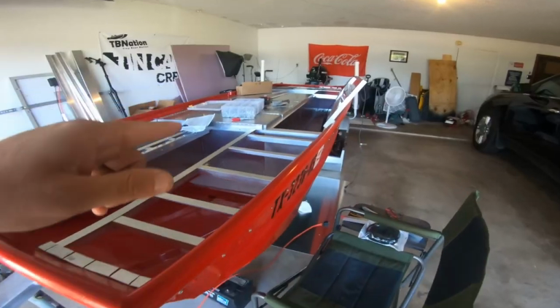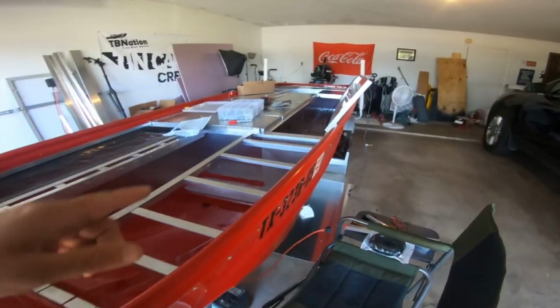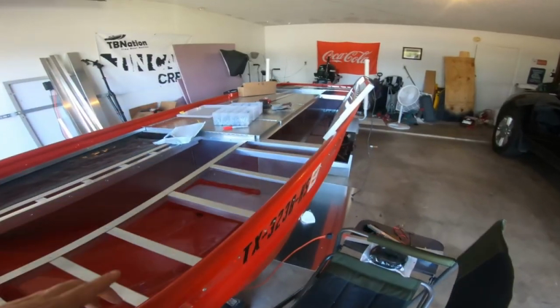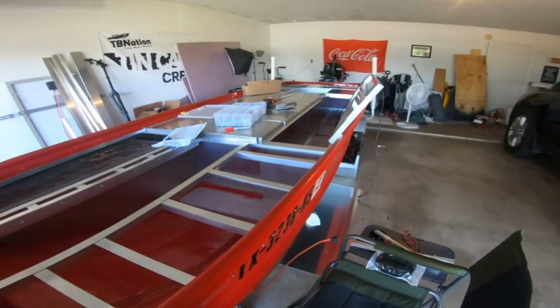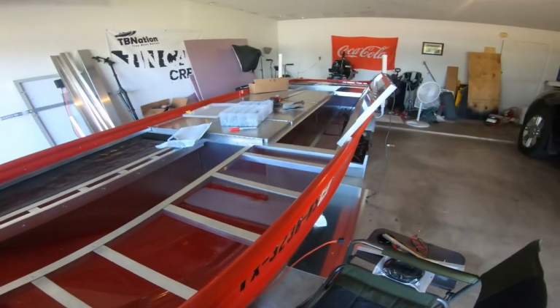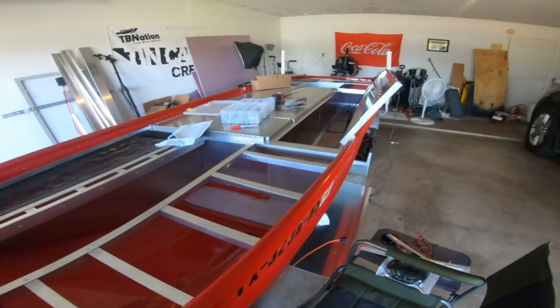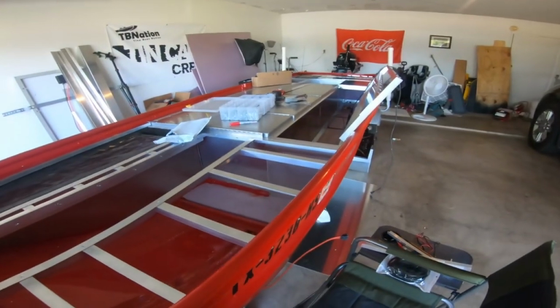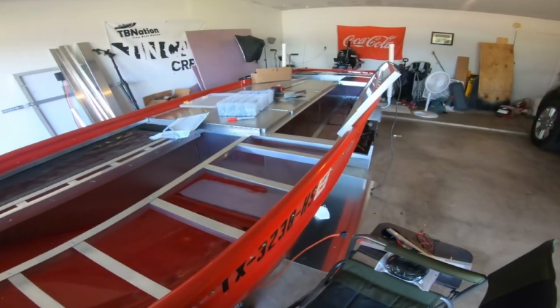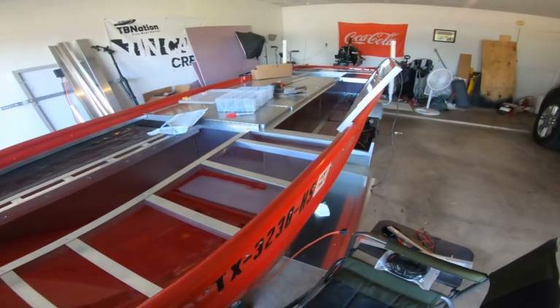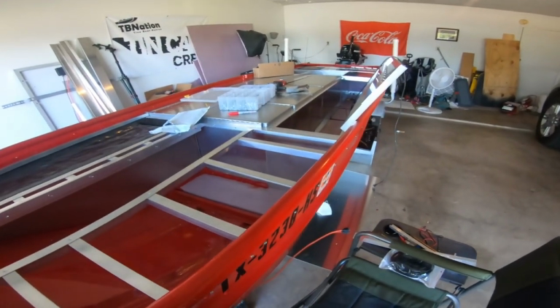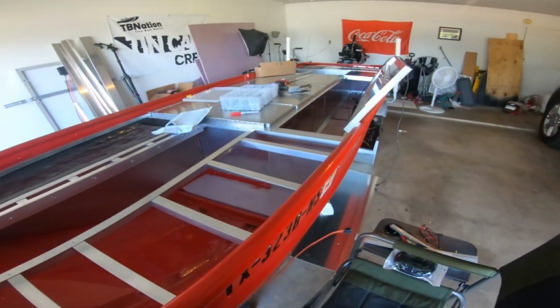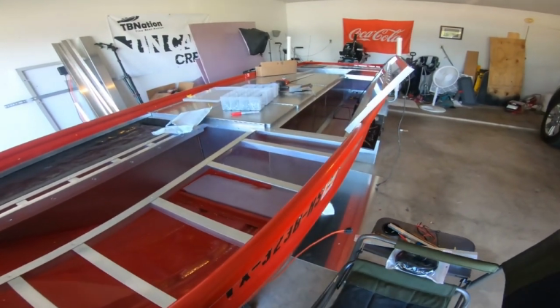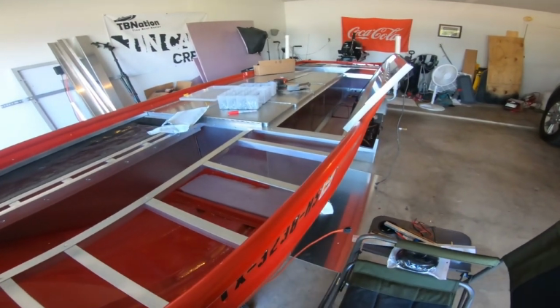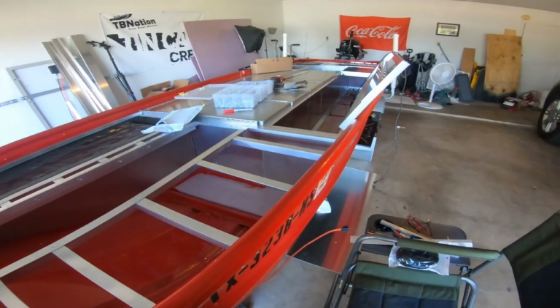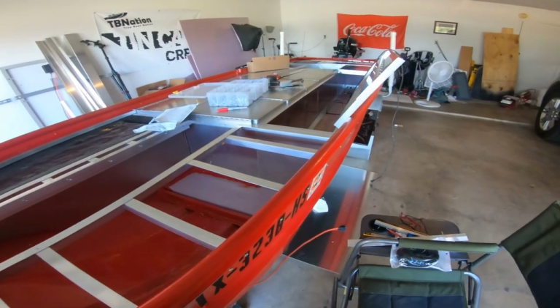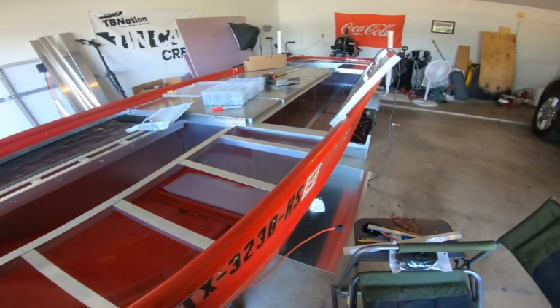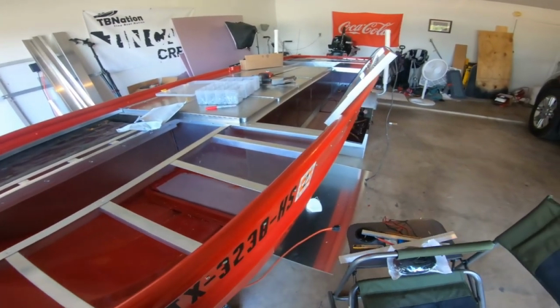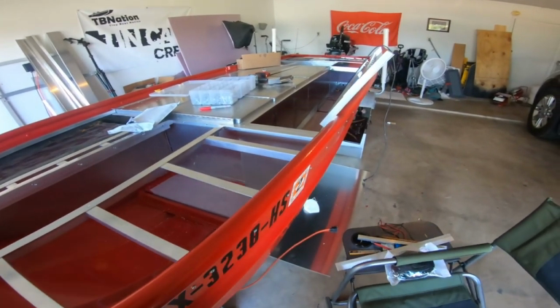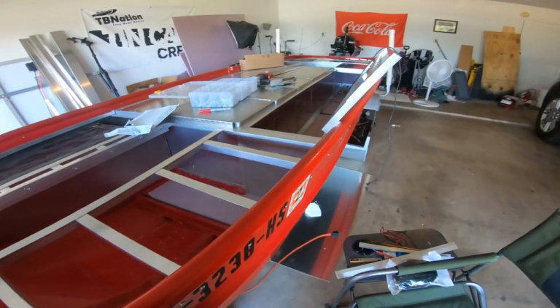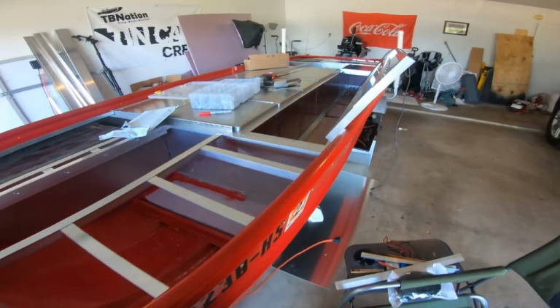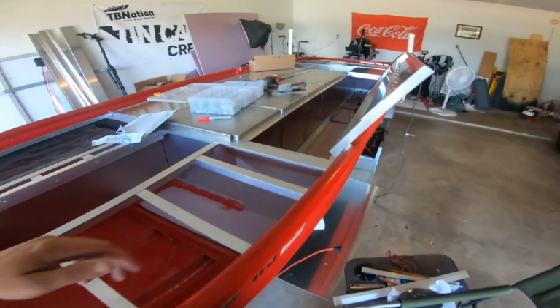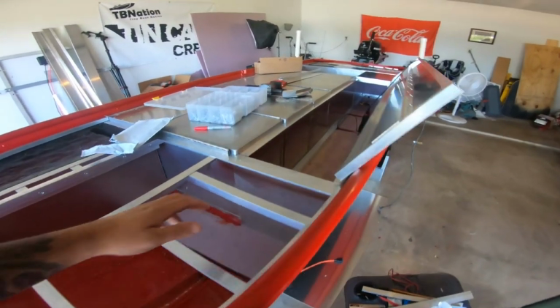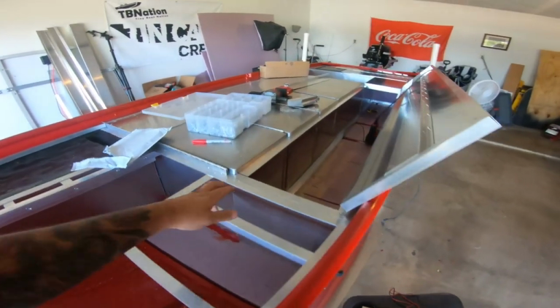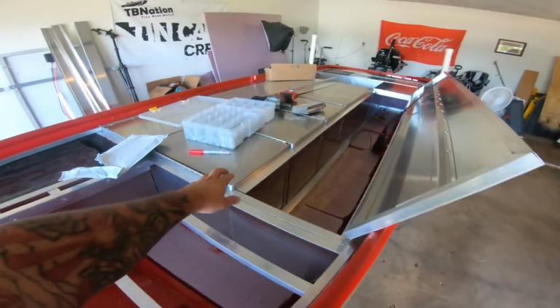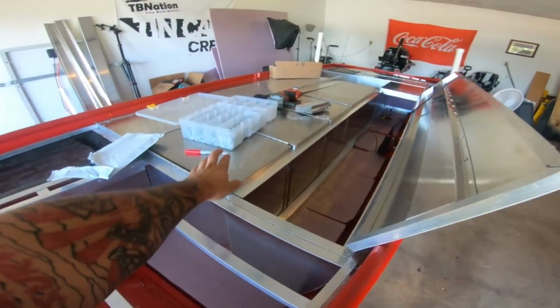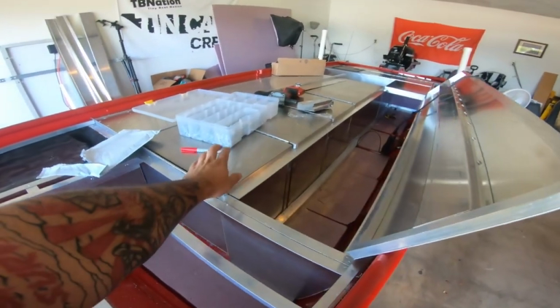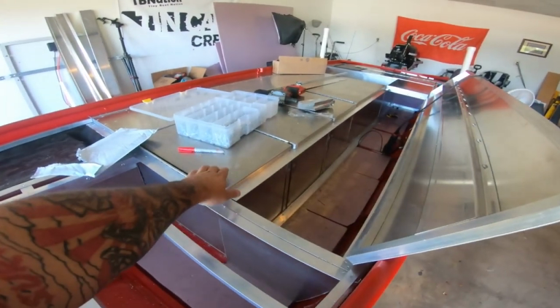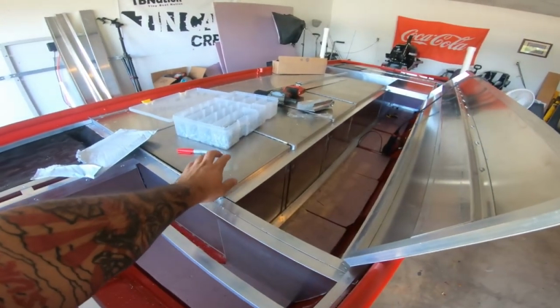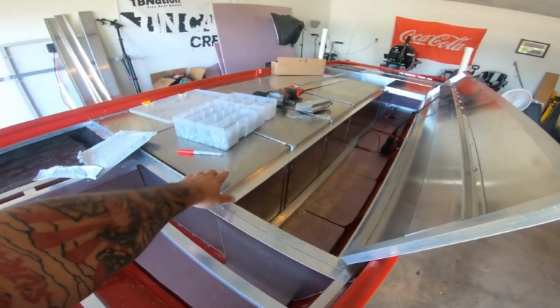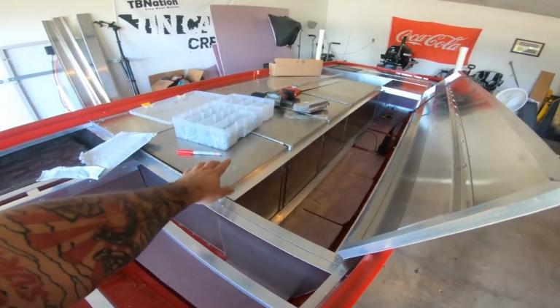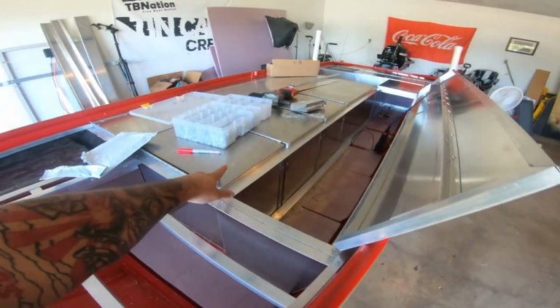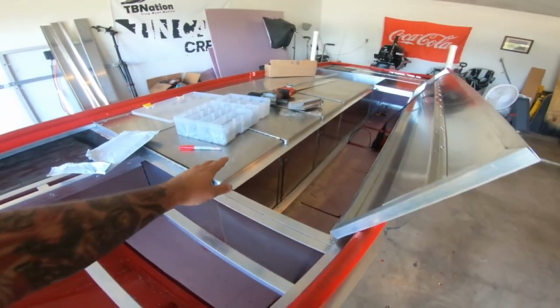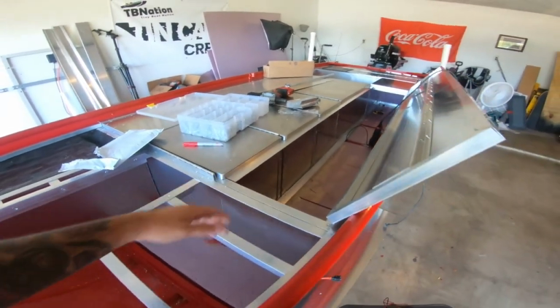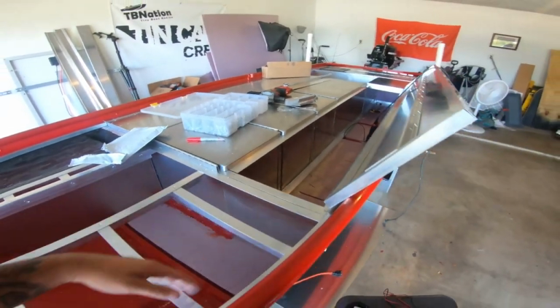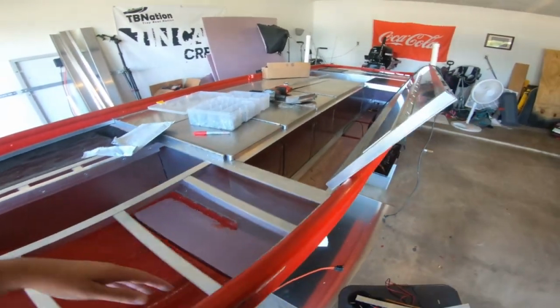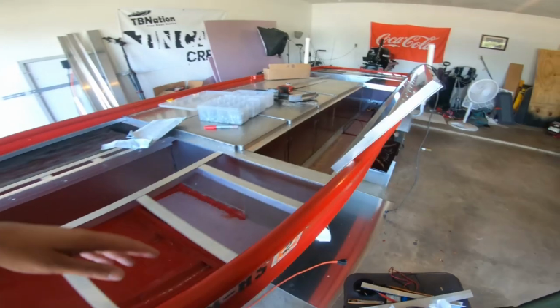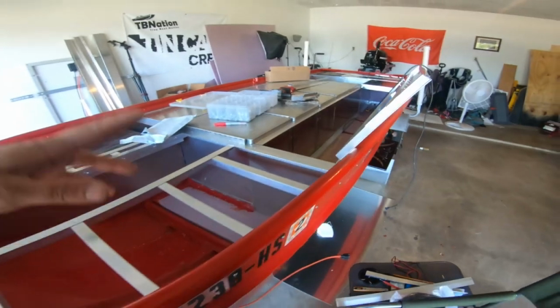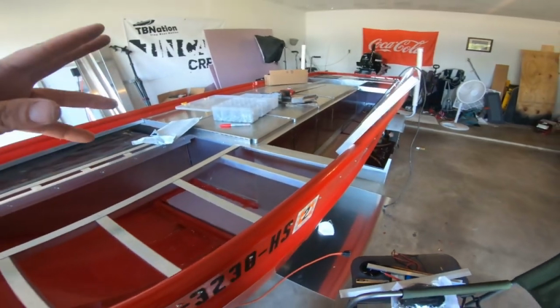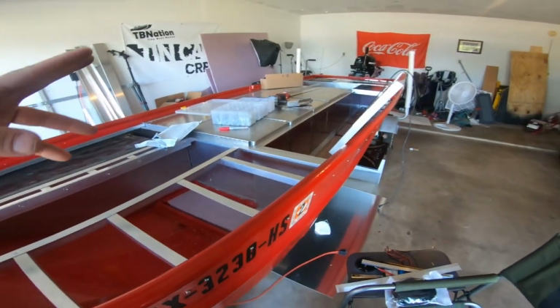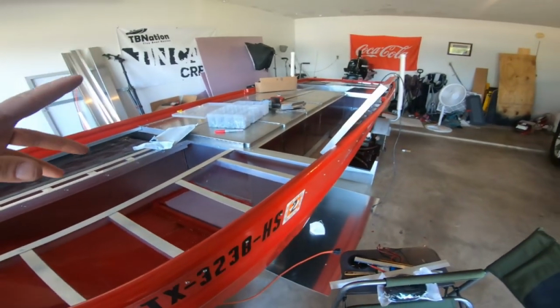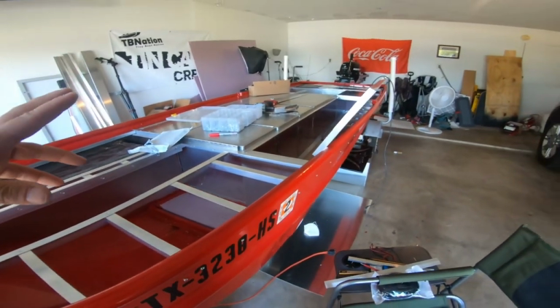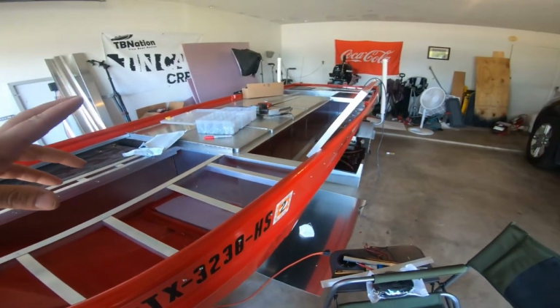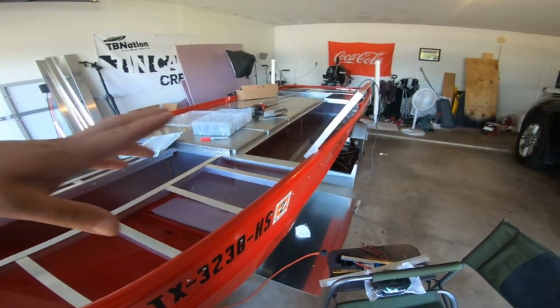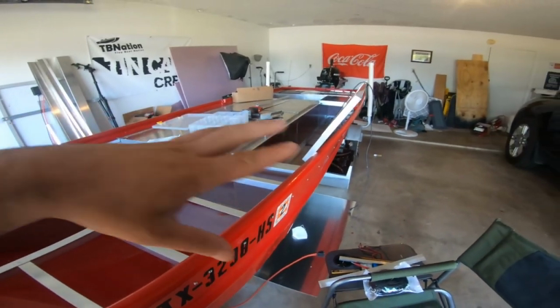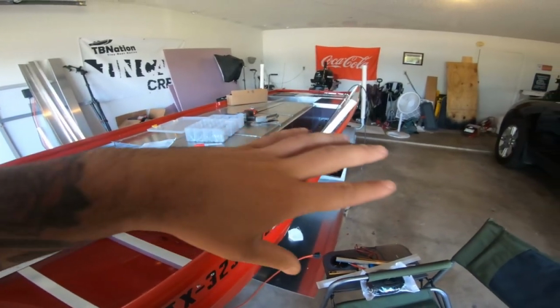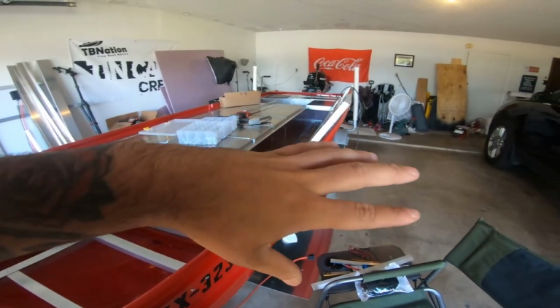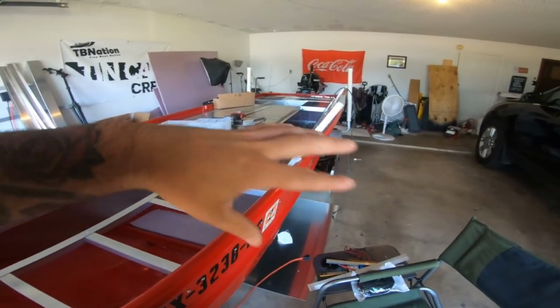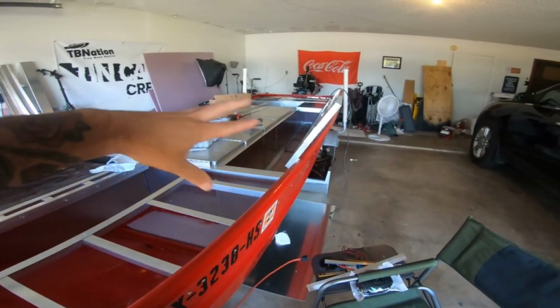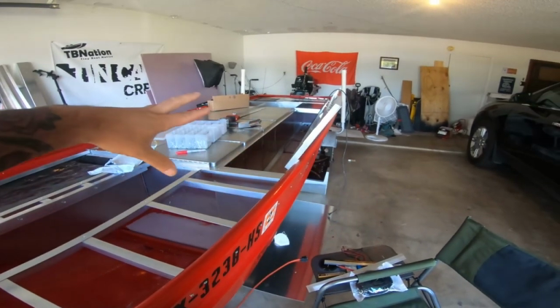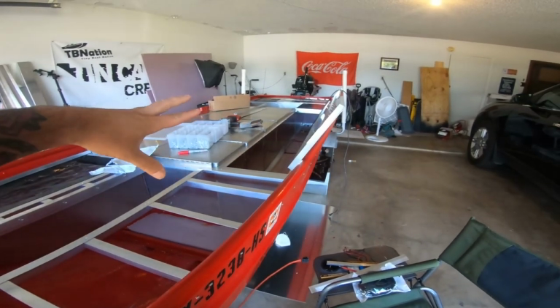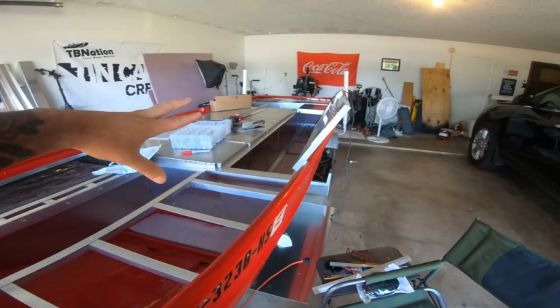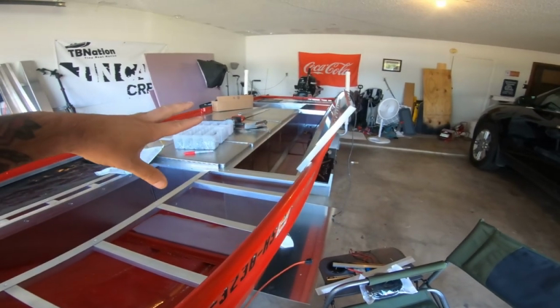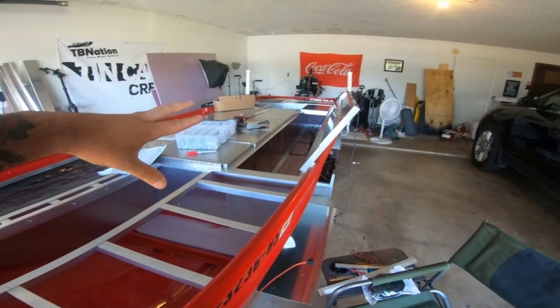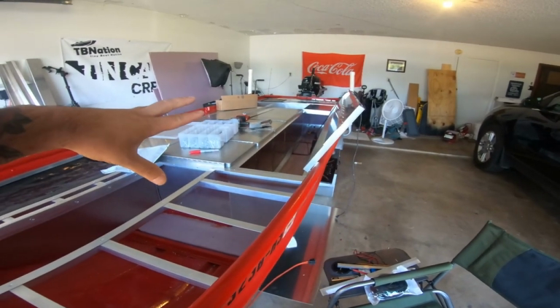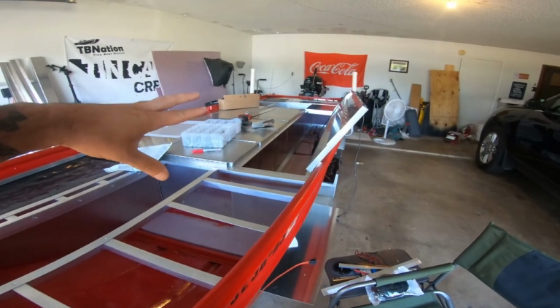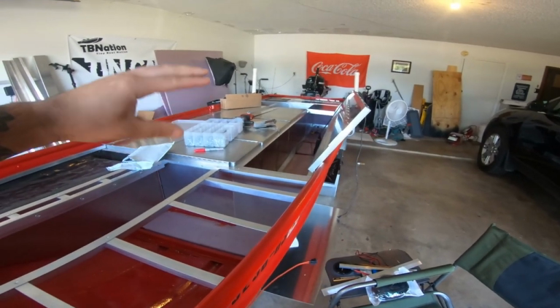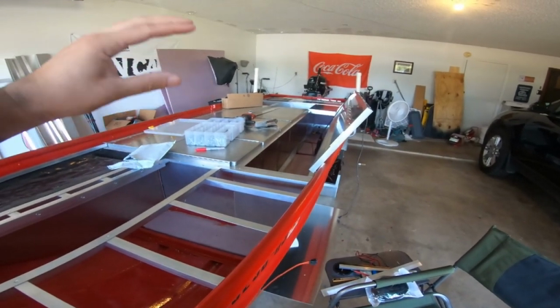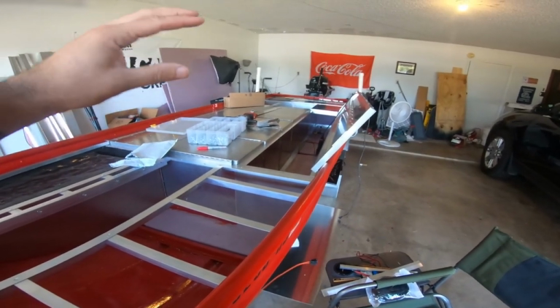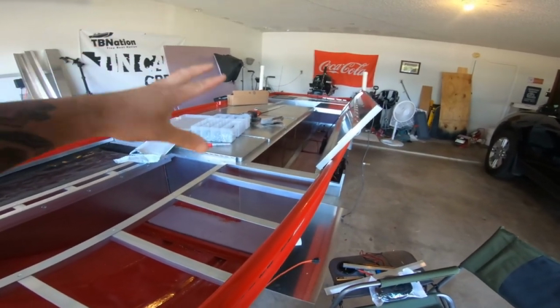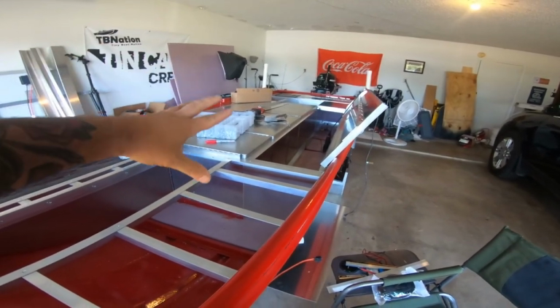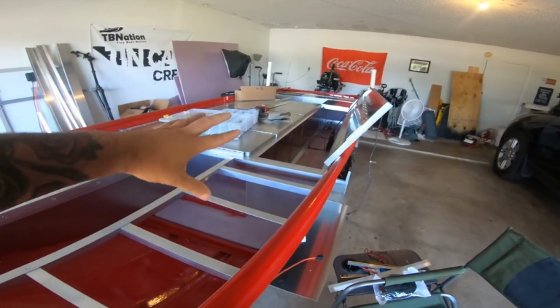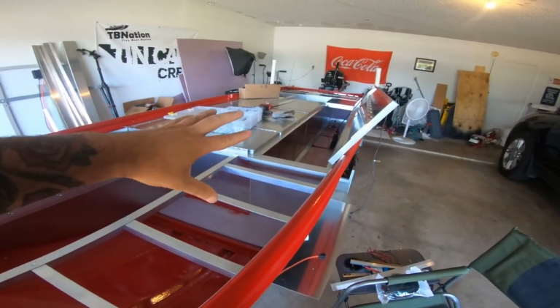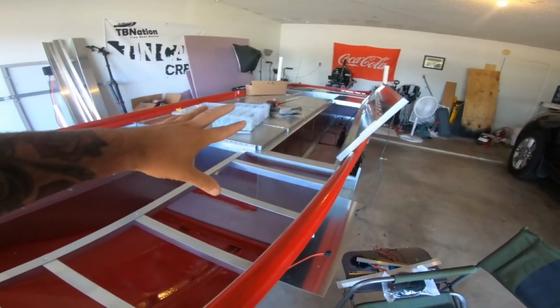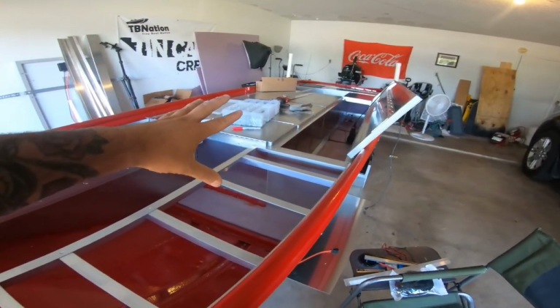I'm going to get these lids connected because they've just been sitting there this whole time. Let's get them connected and get this whole framing and decking done.